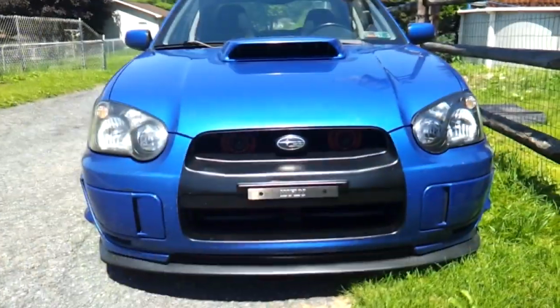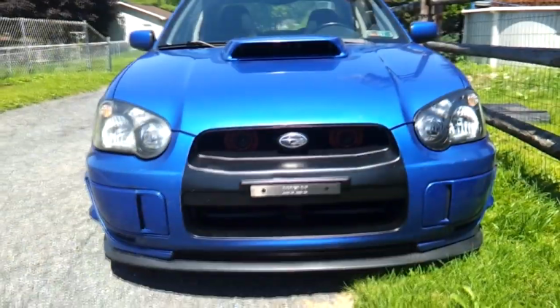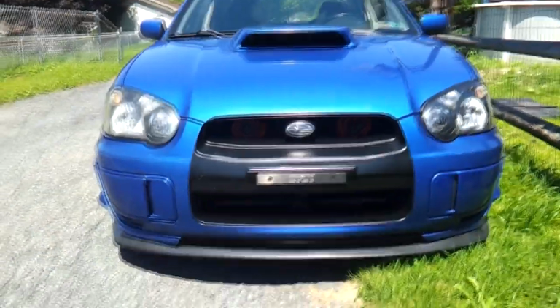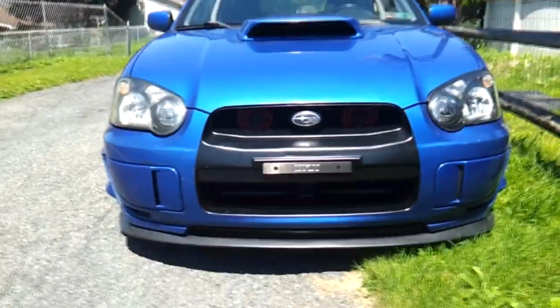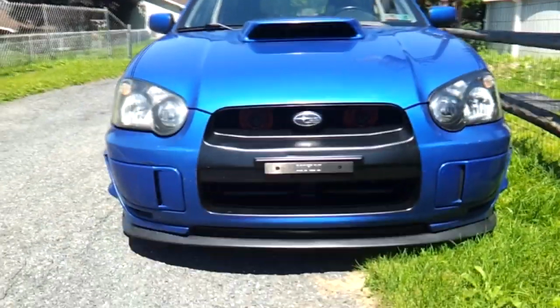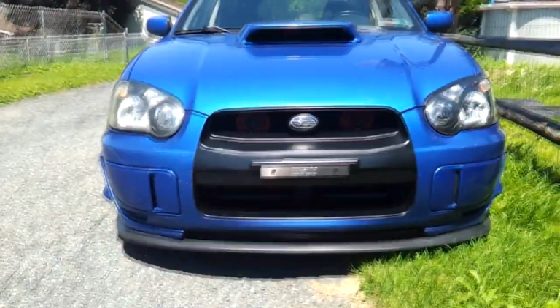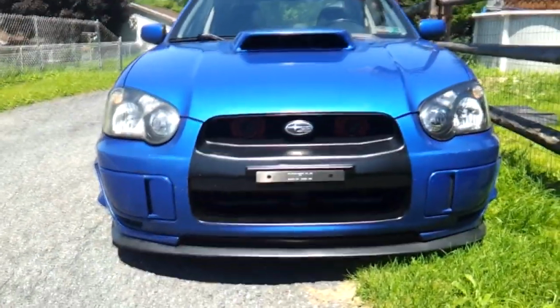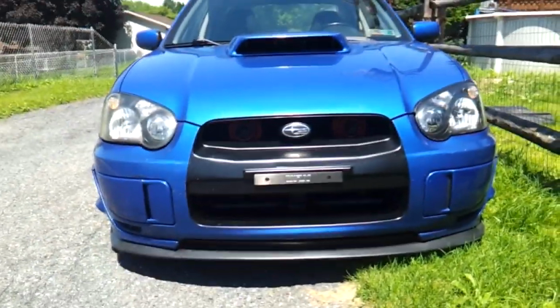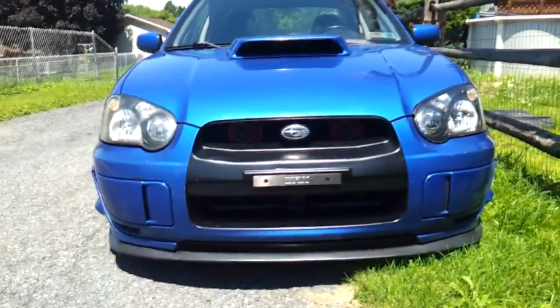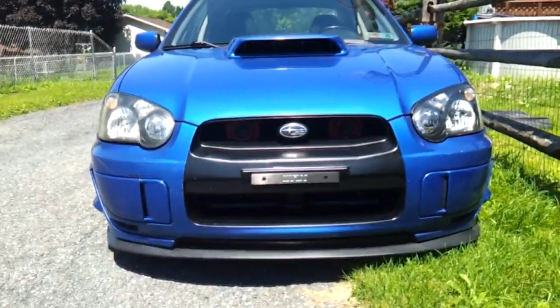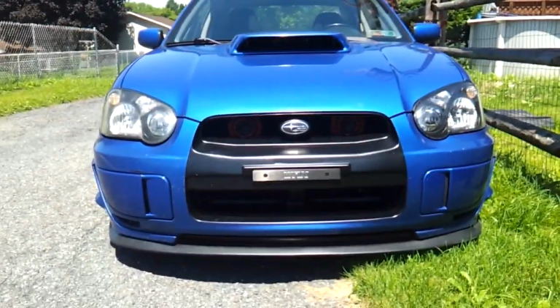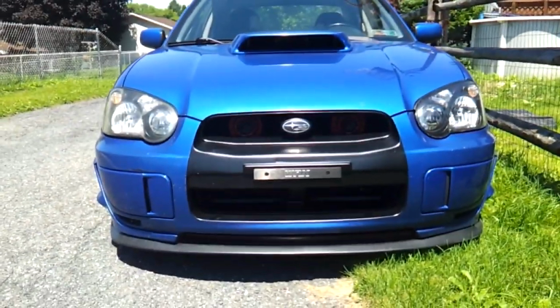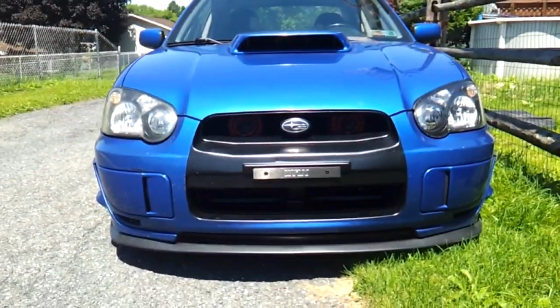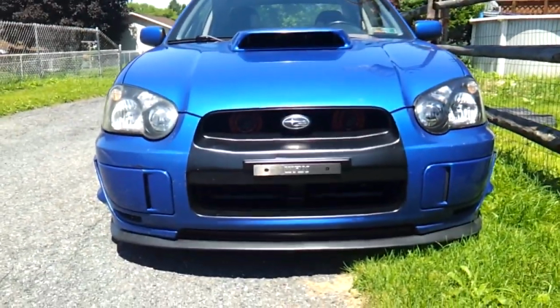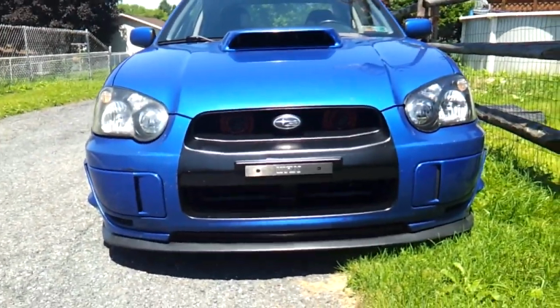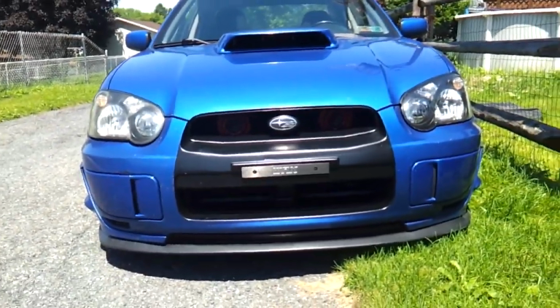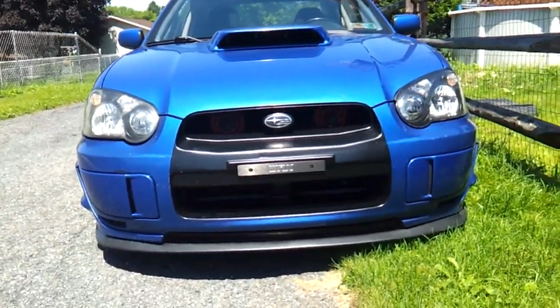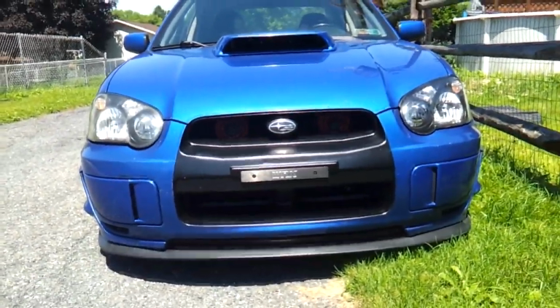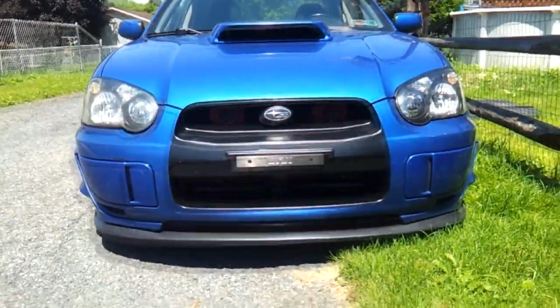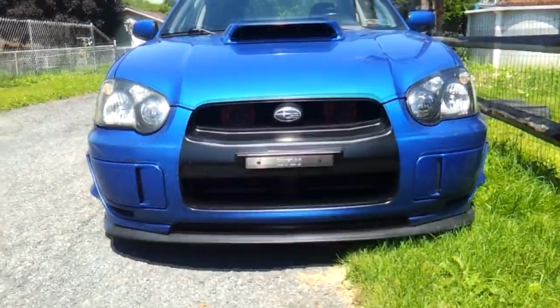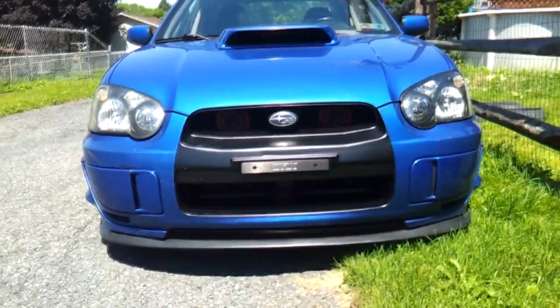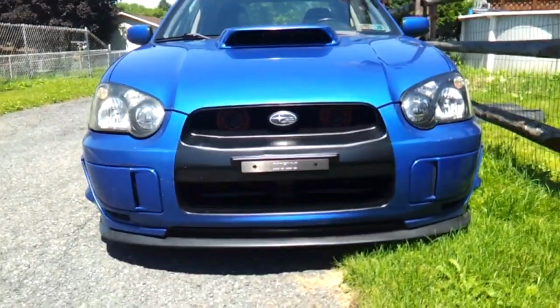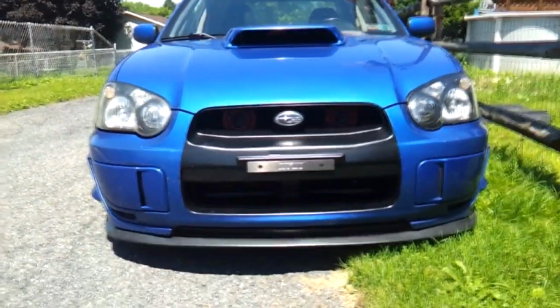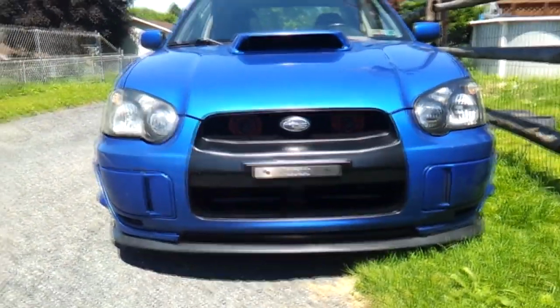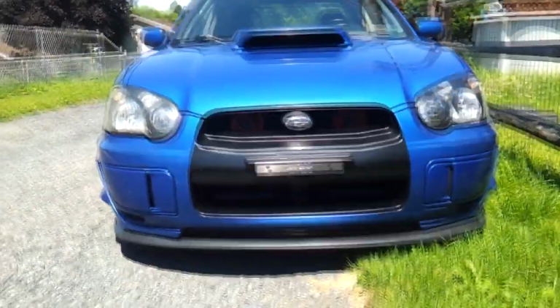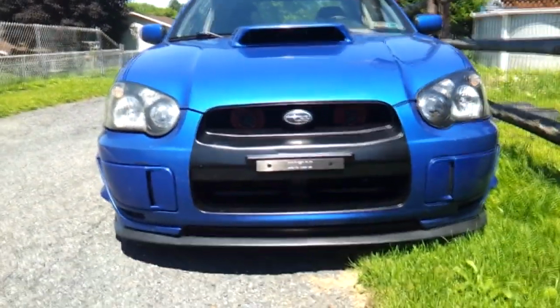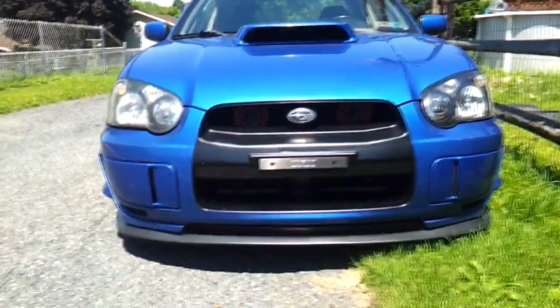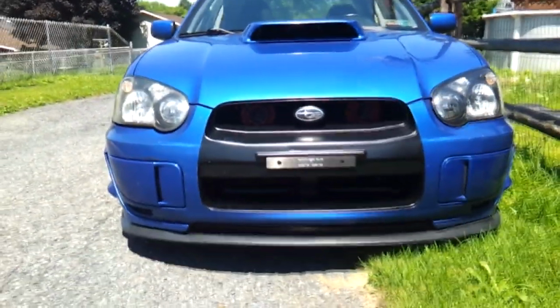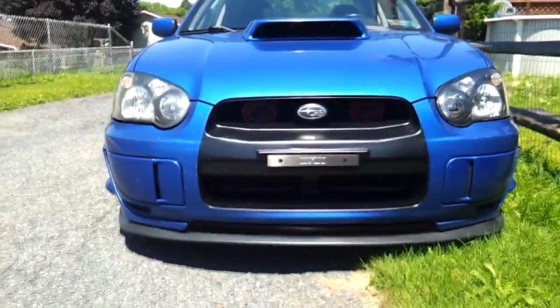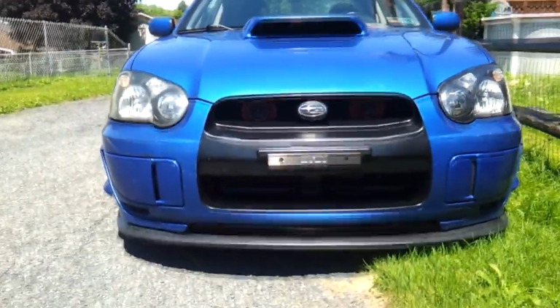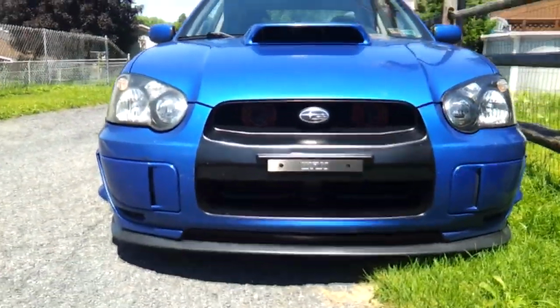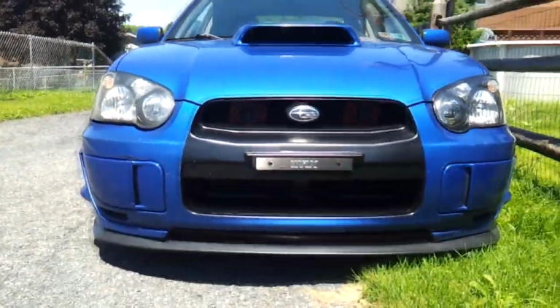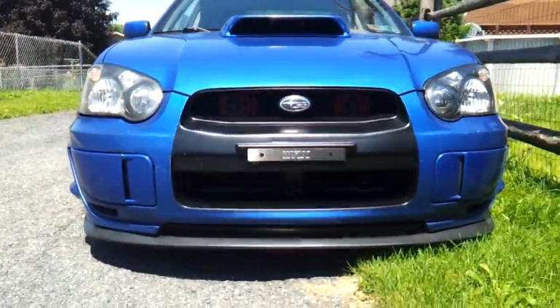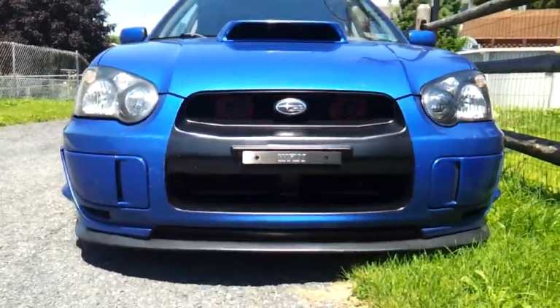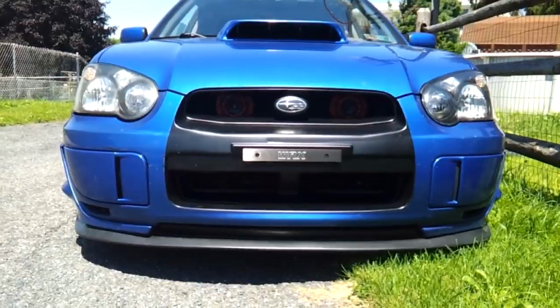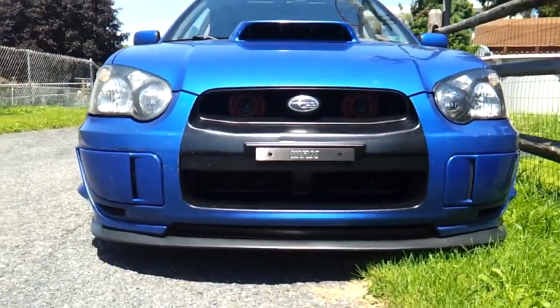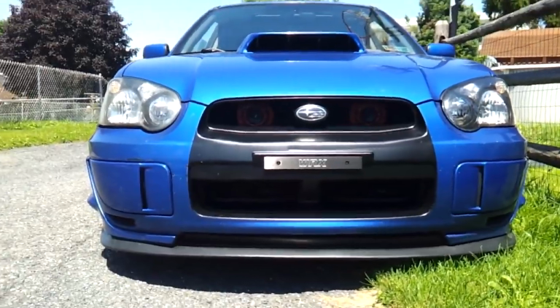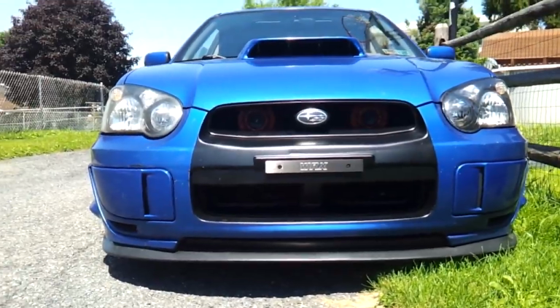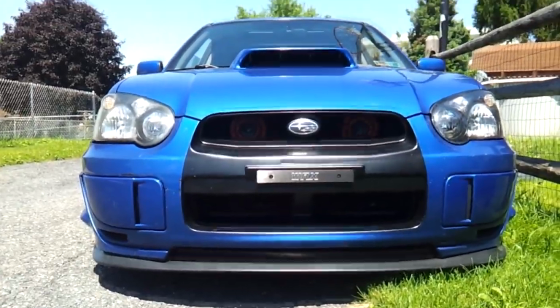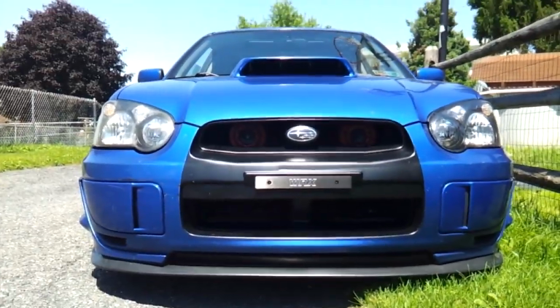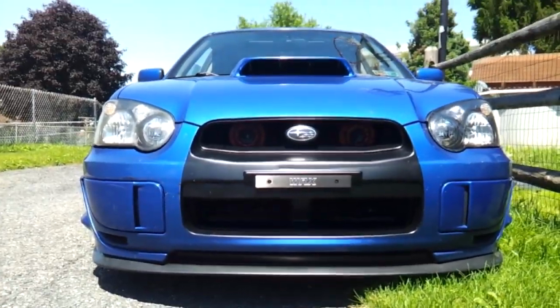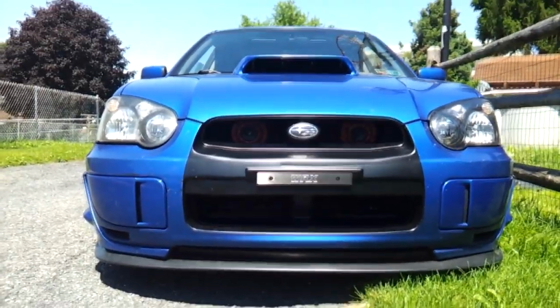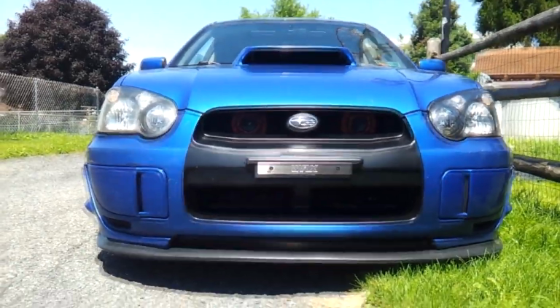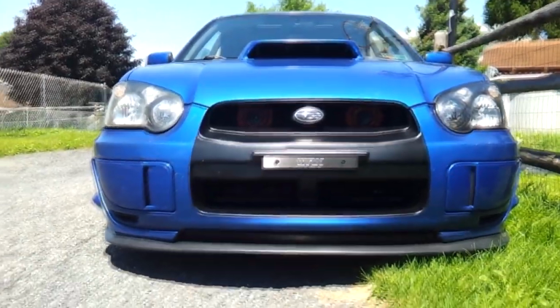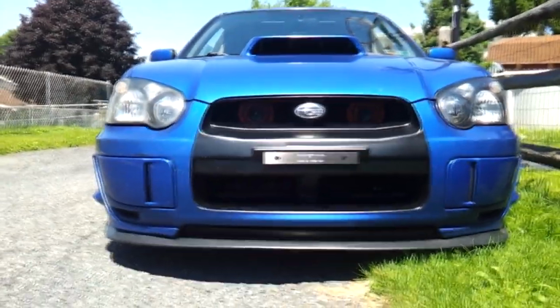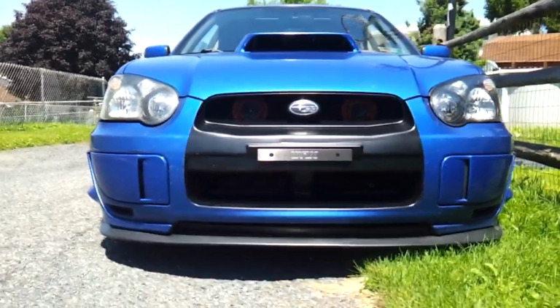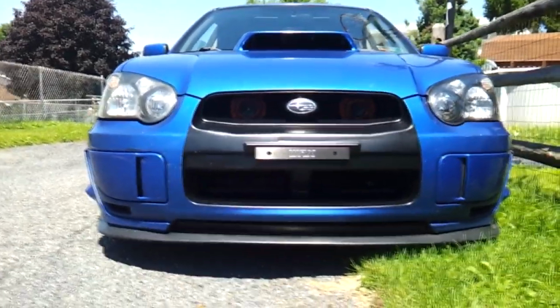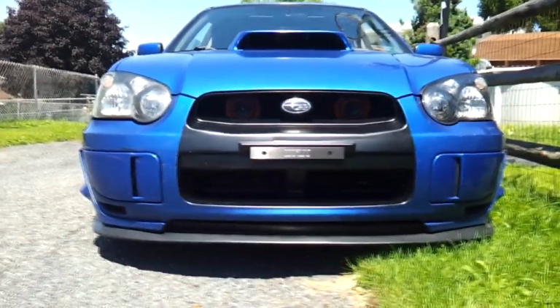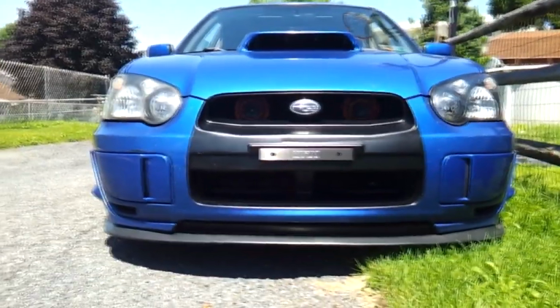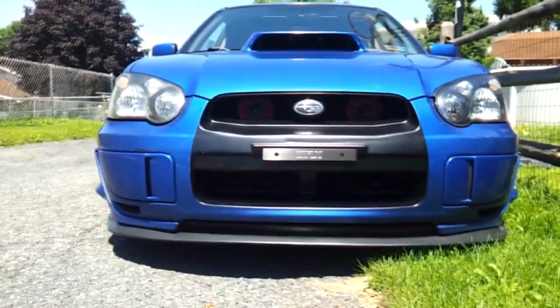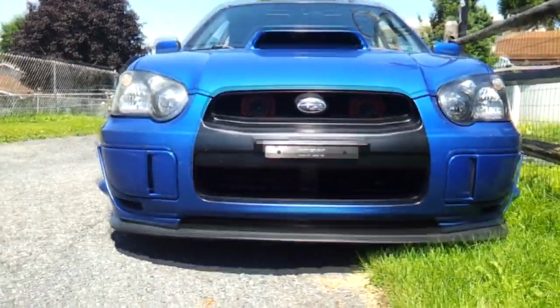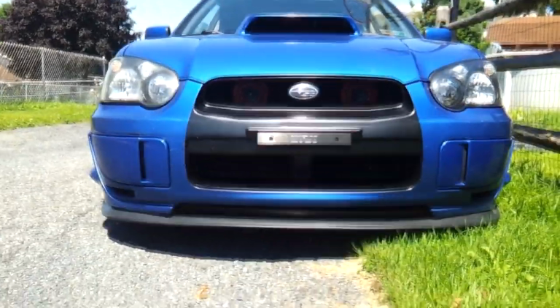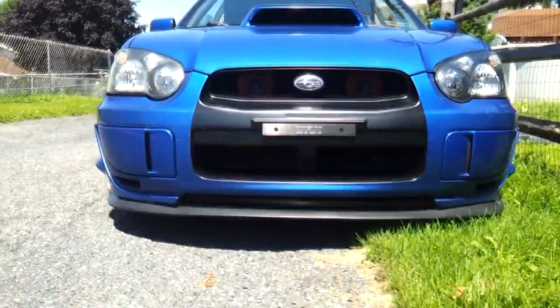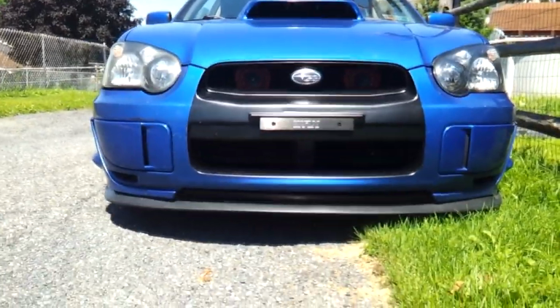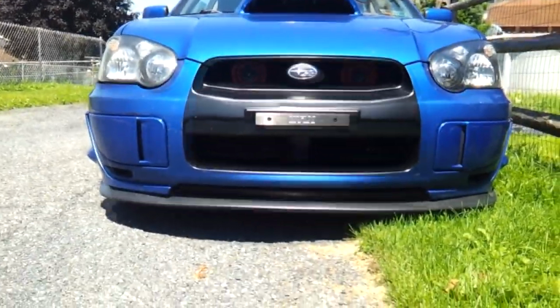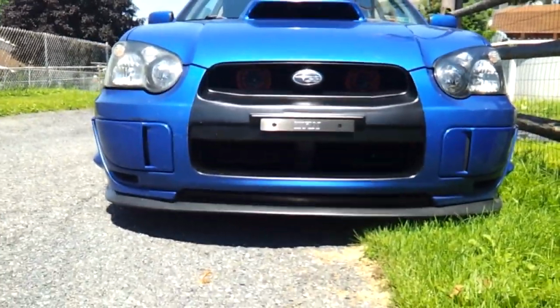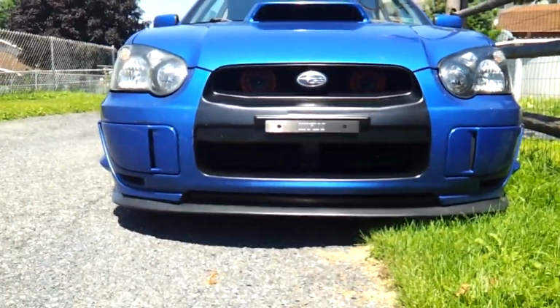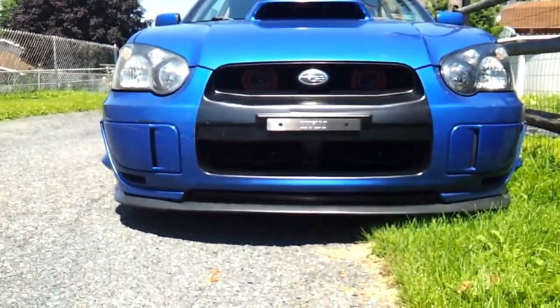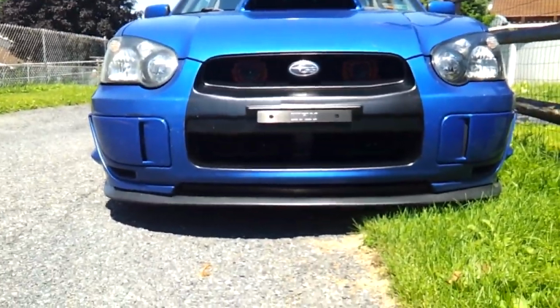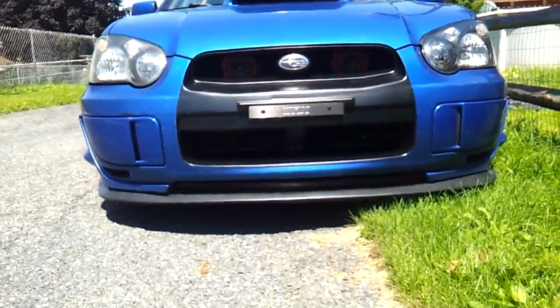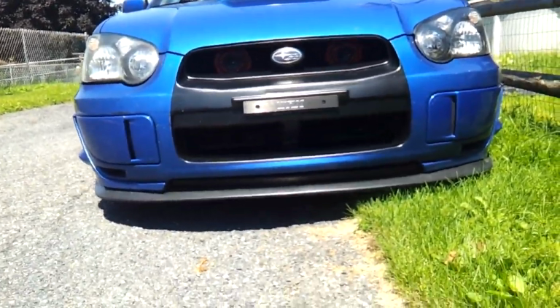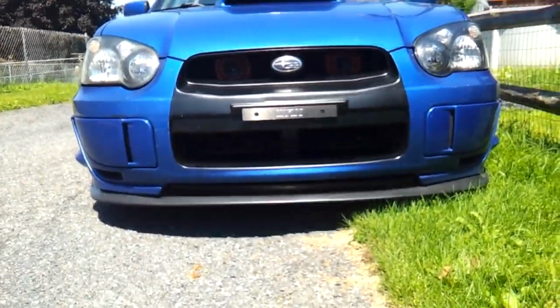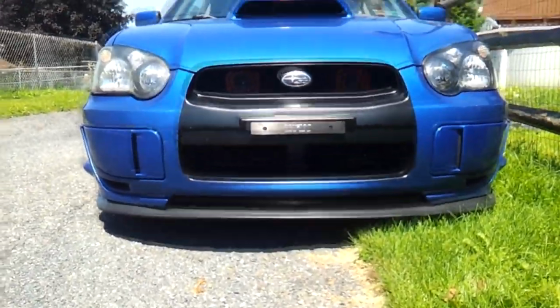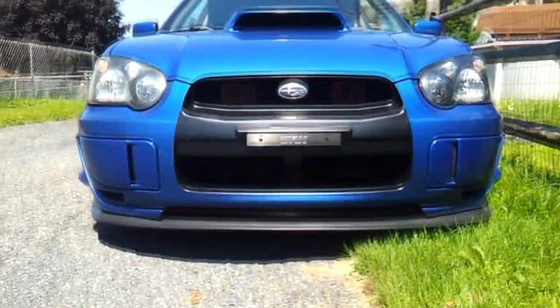I still need a clutch, still need a paint job, still need window tint. Wouldn't mind fender flares, but all that can come in time. Hope you enjoyed. Peace out.